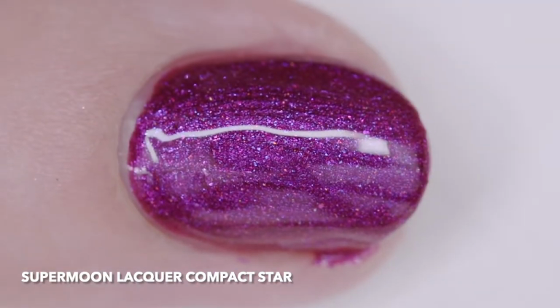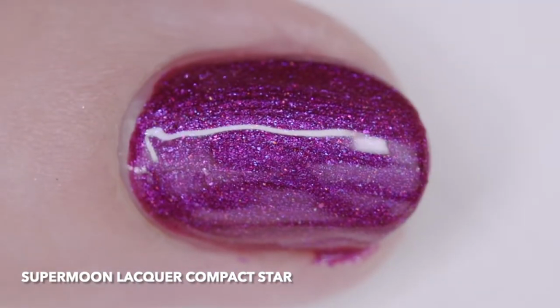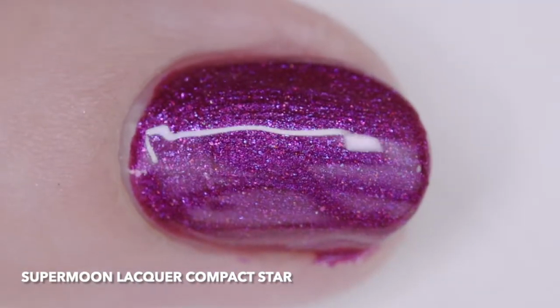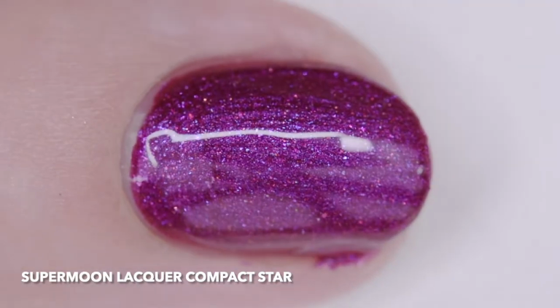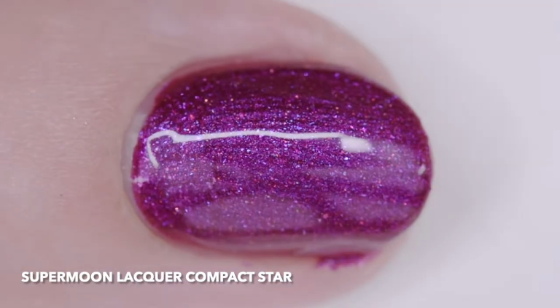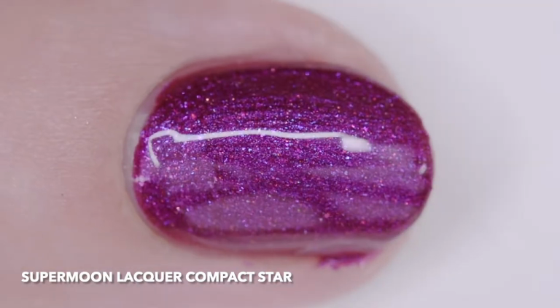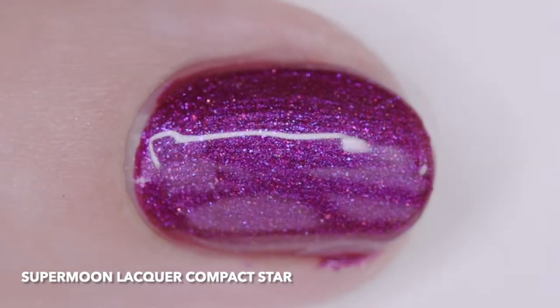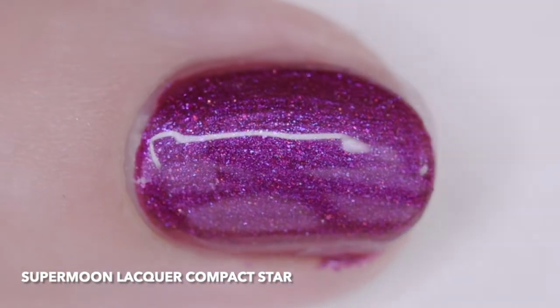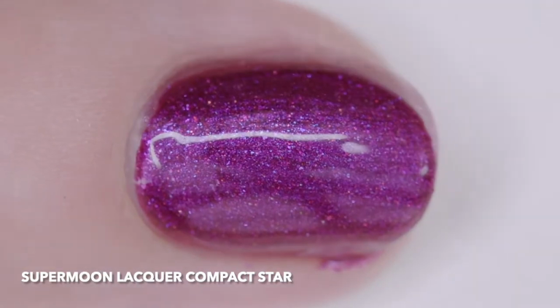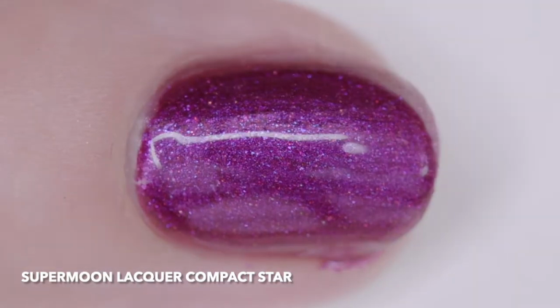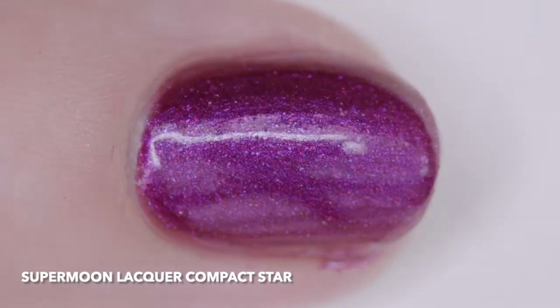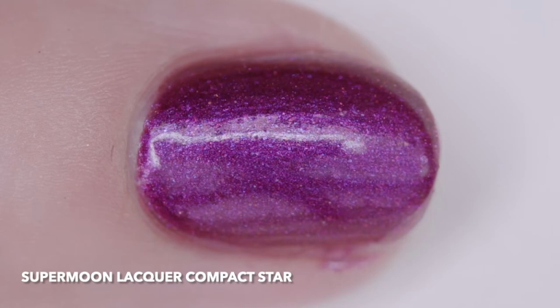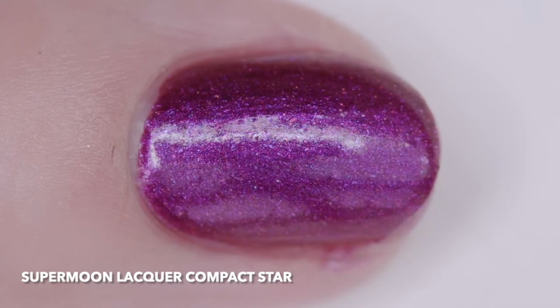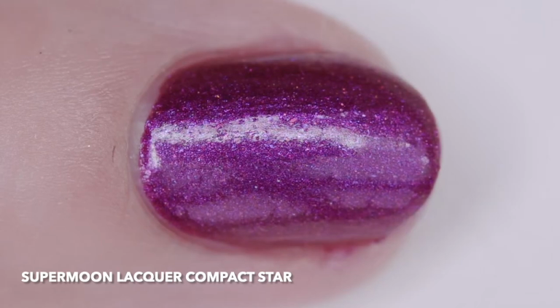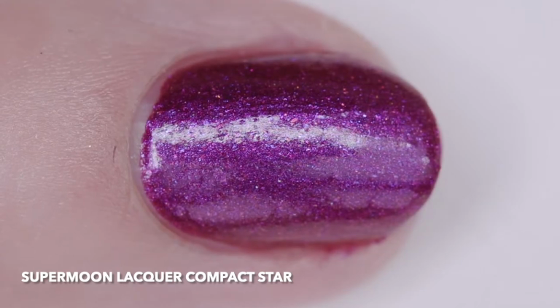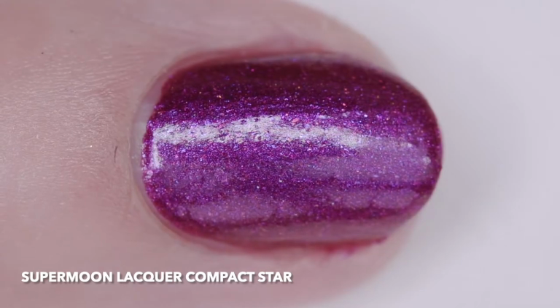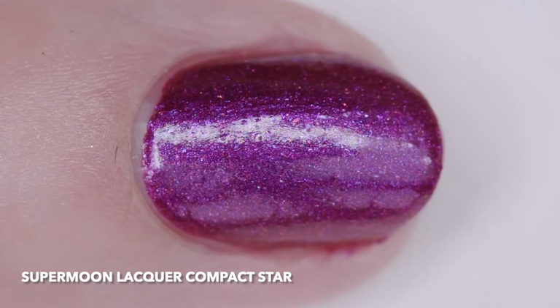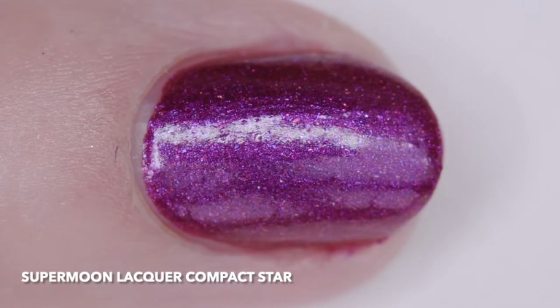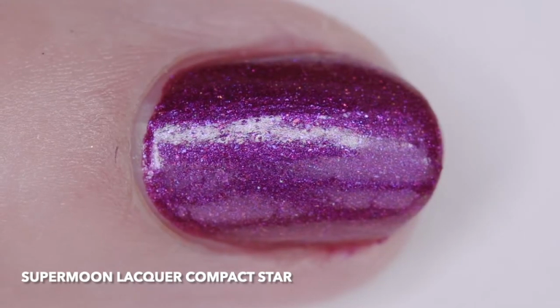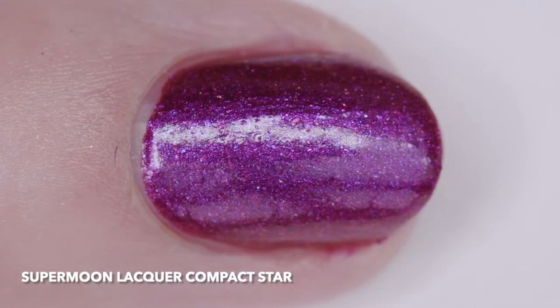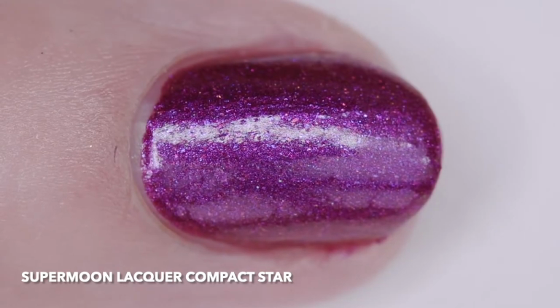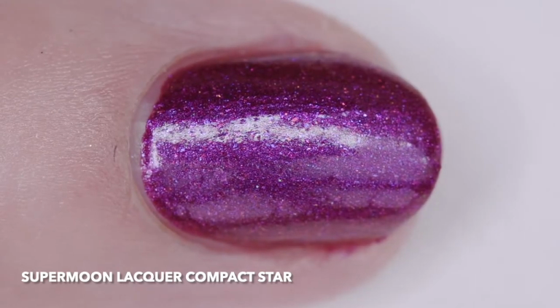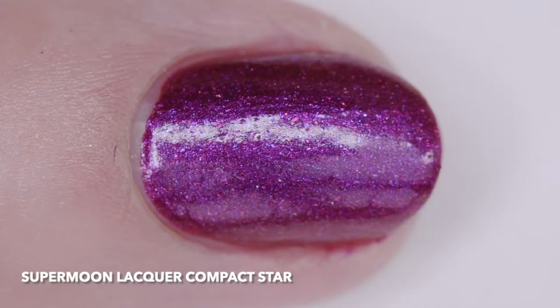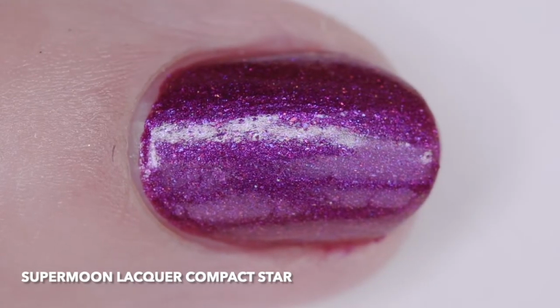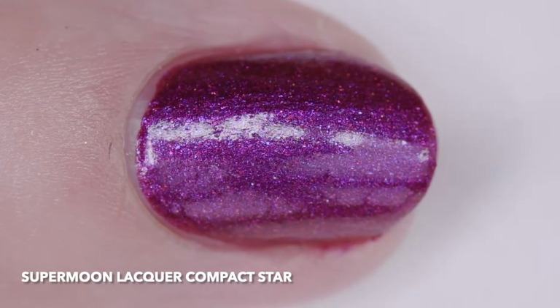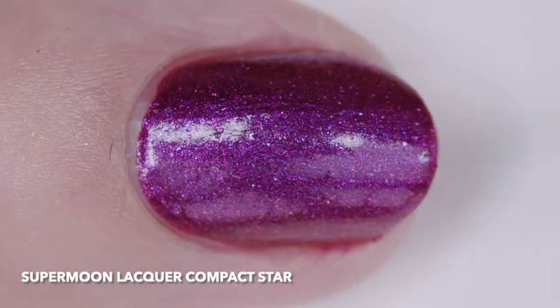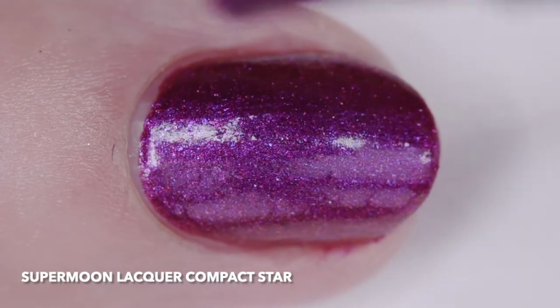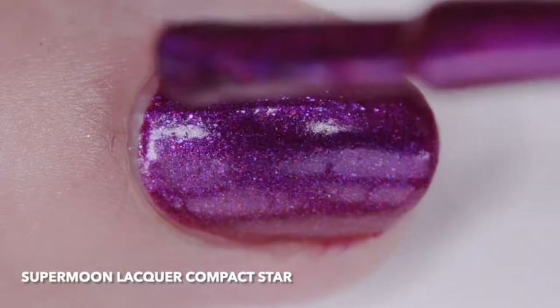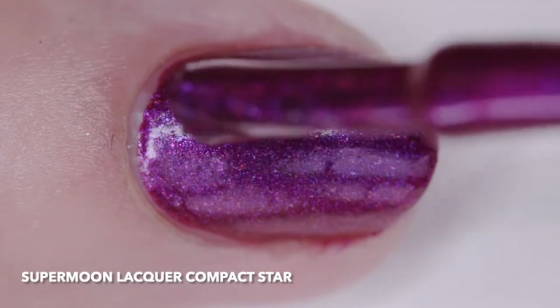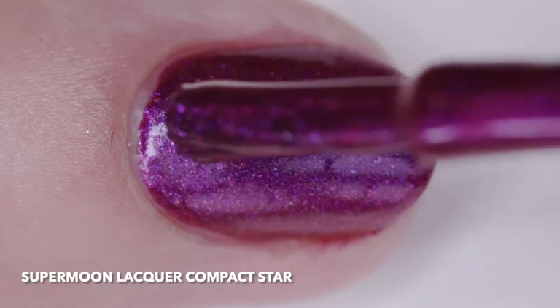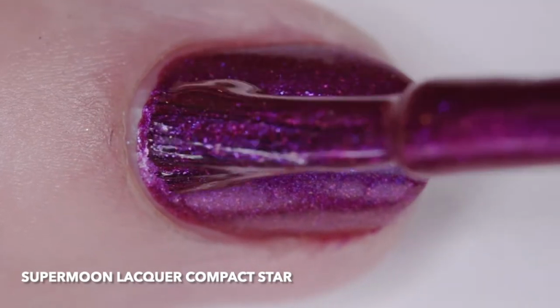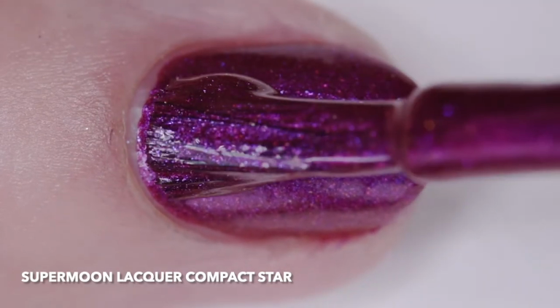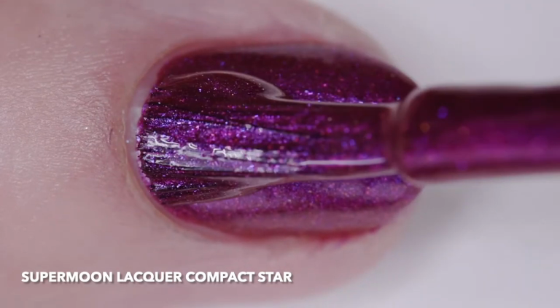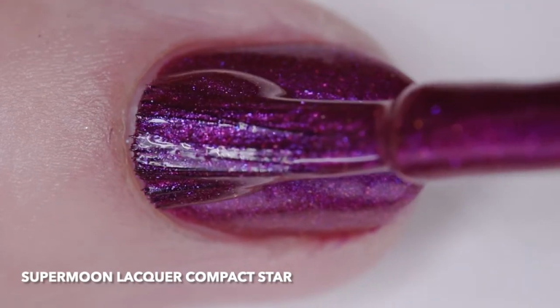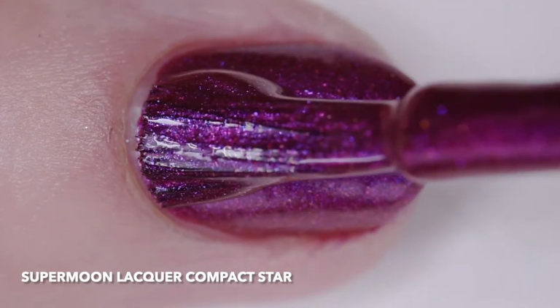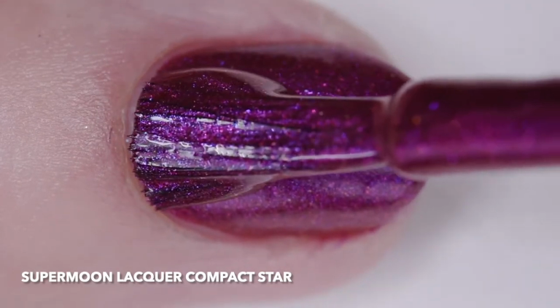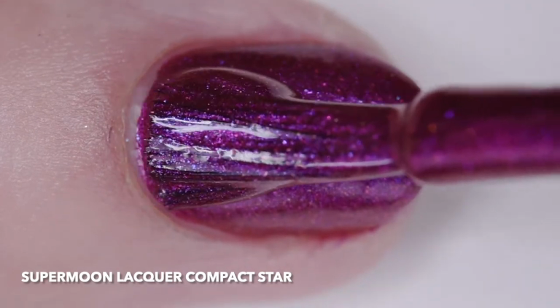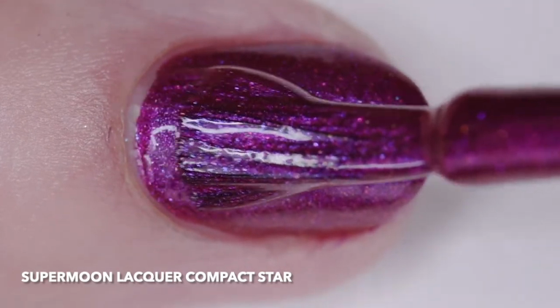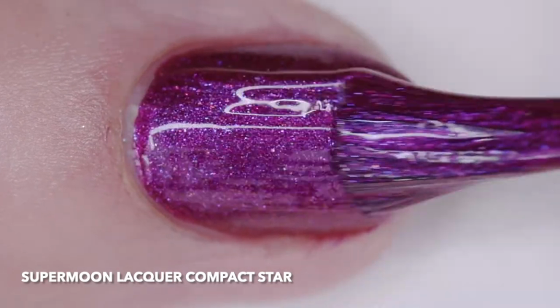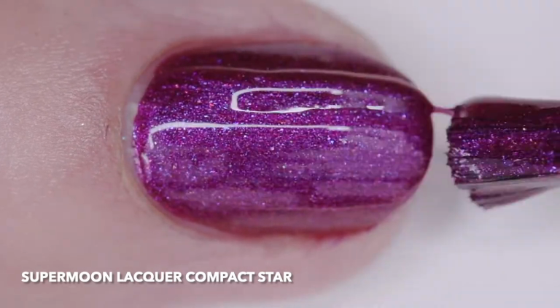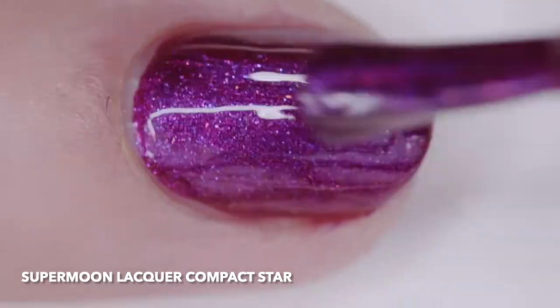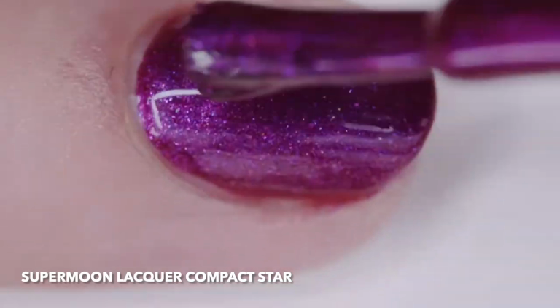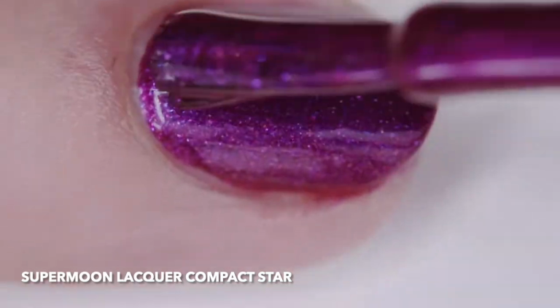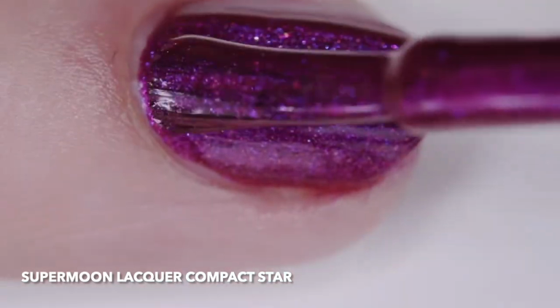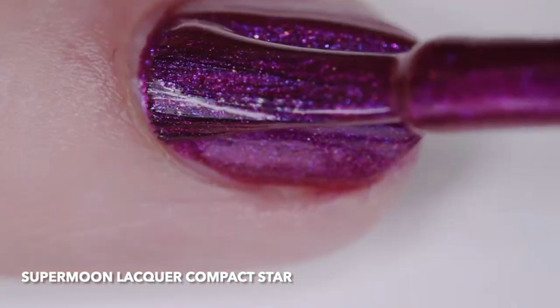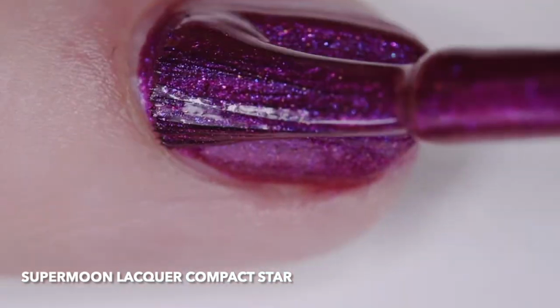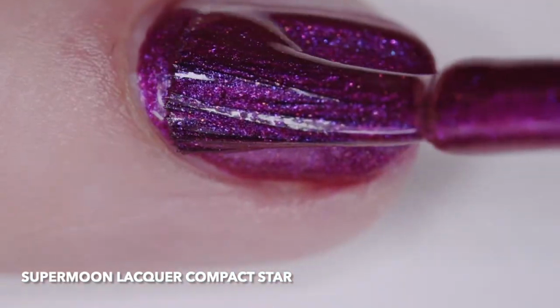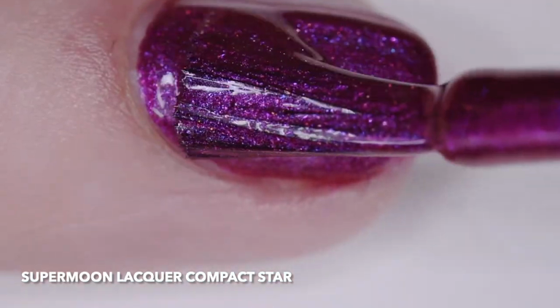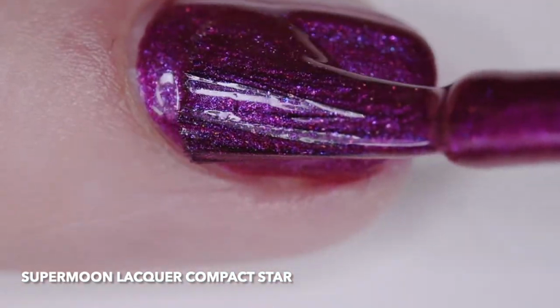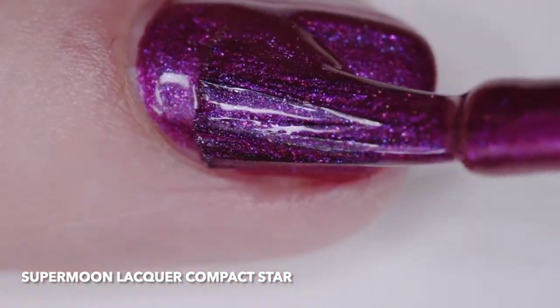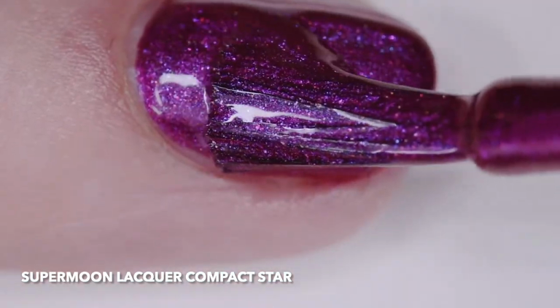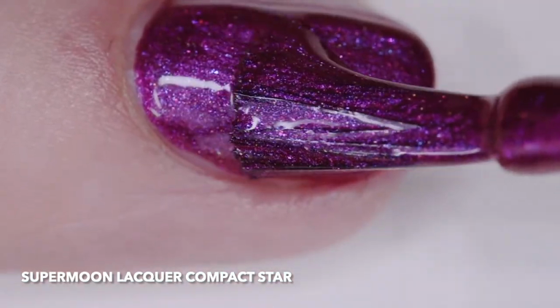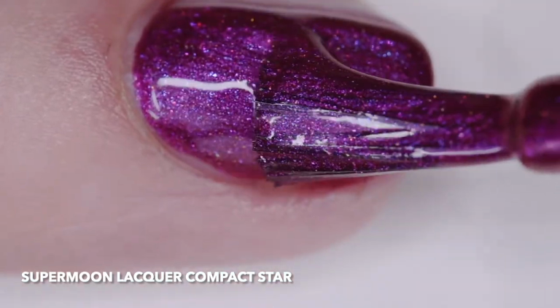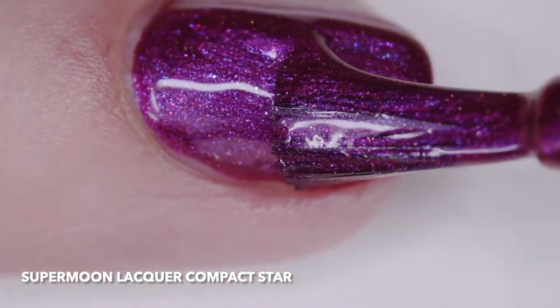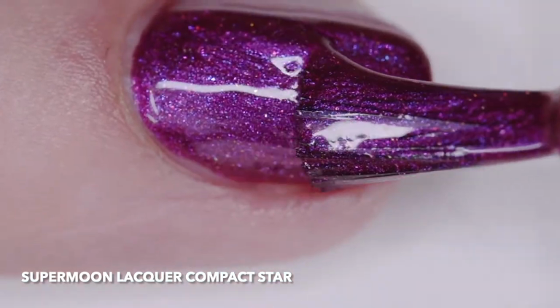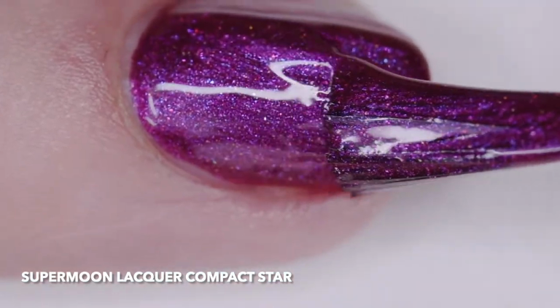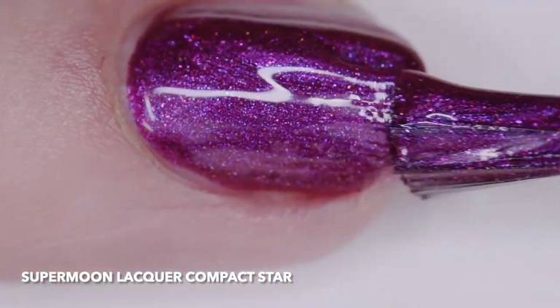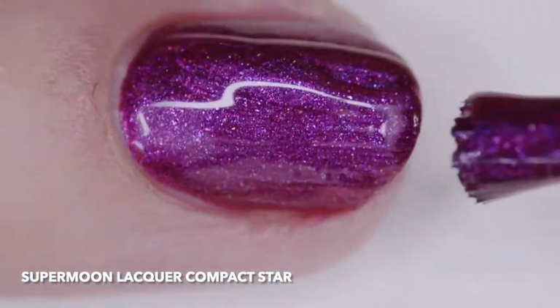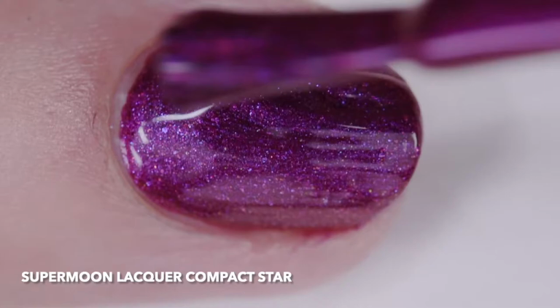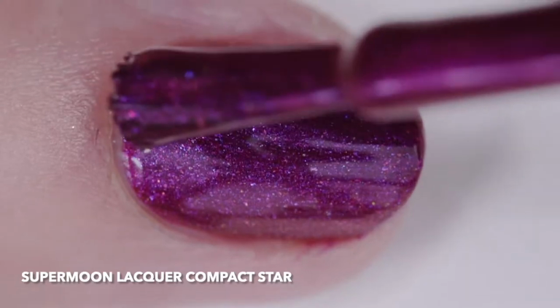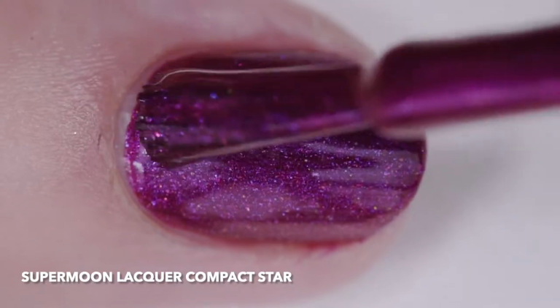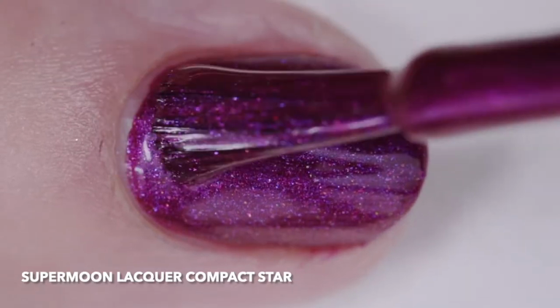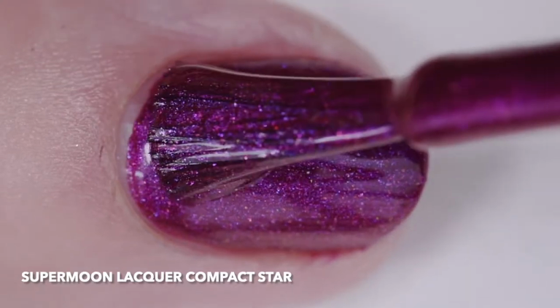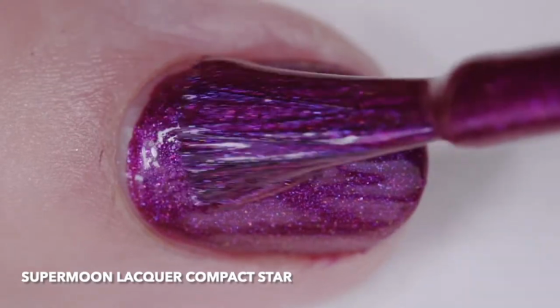The inspiration is the collective term for white dwarfs, neutron stars, and black holes. The price is $11.